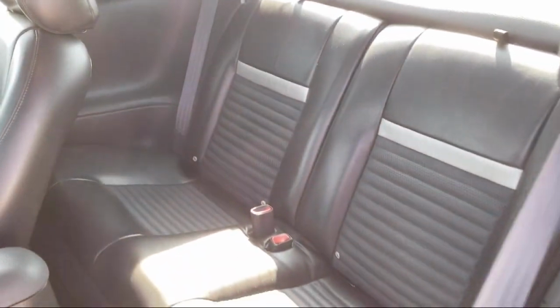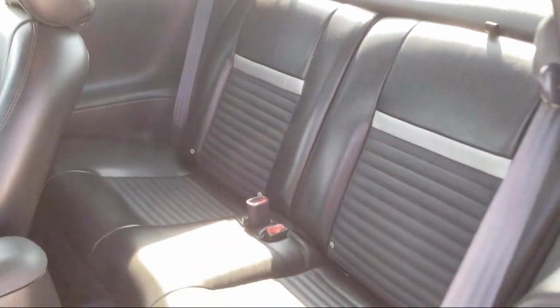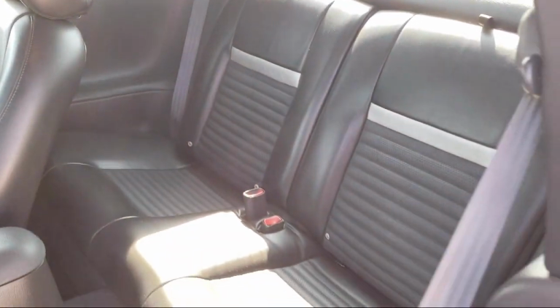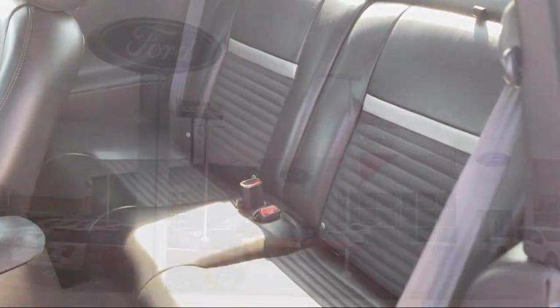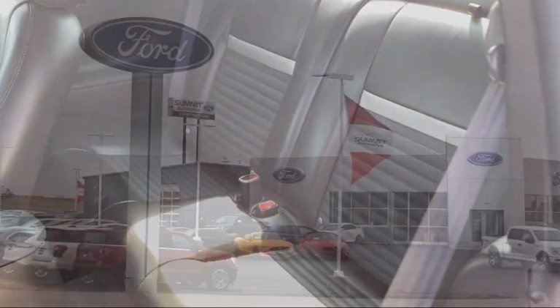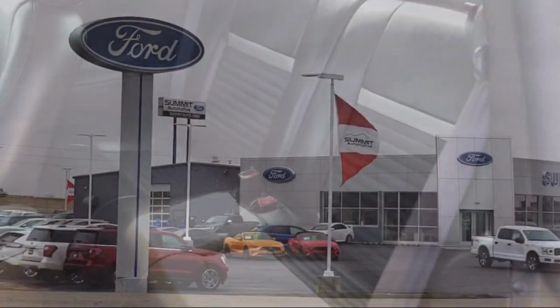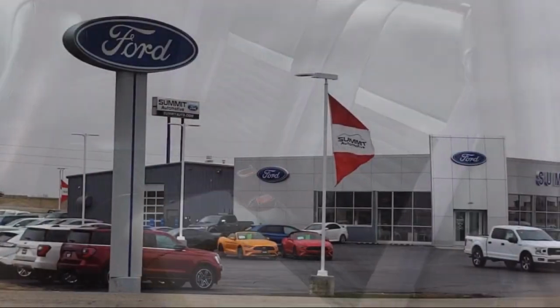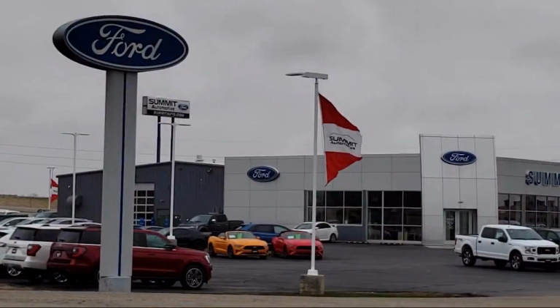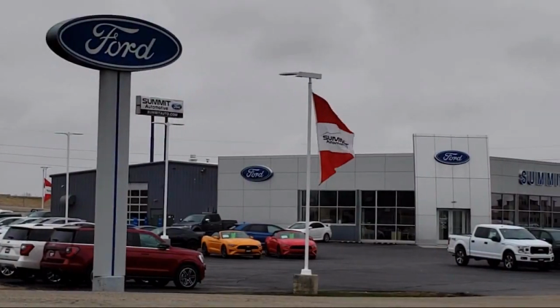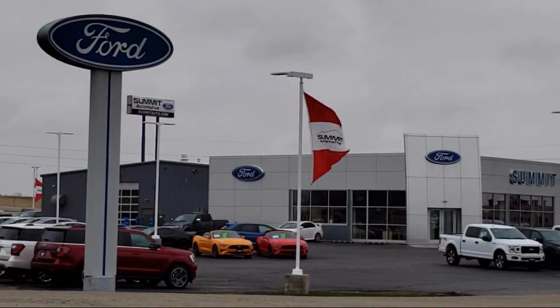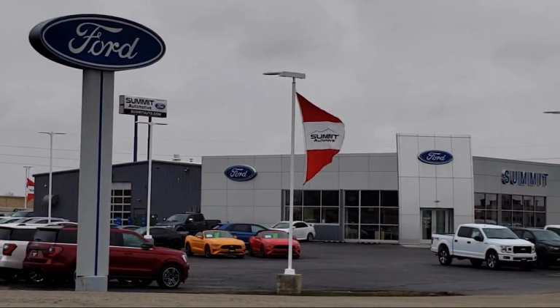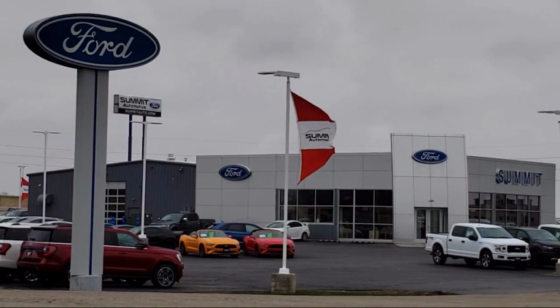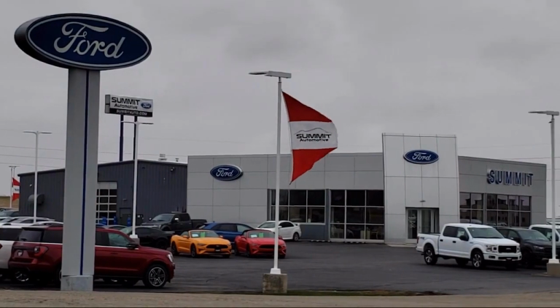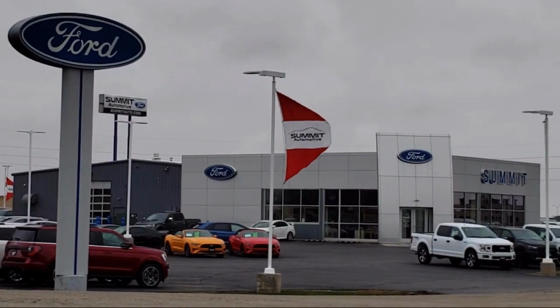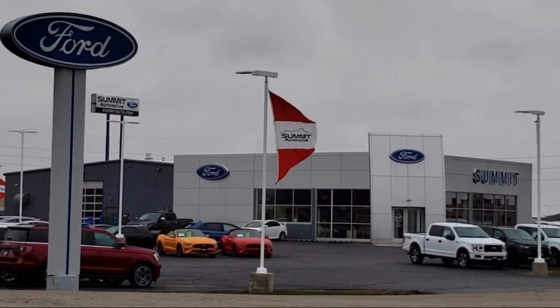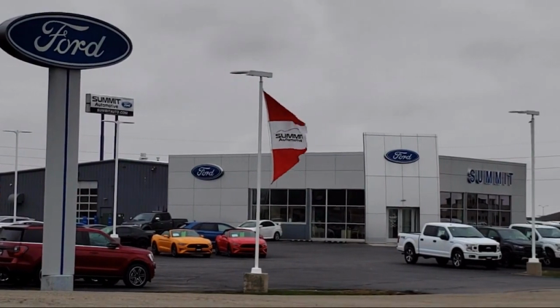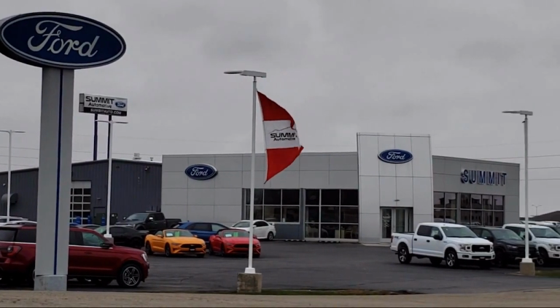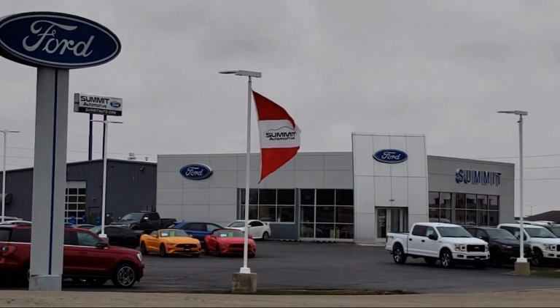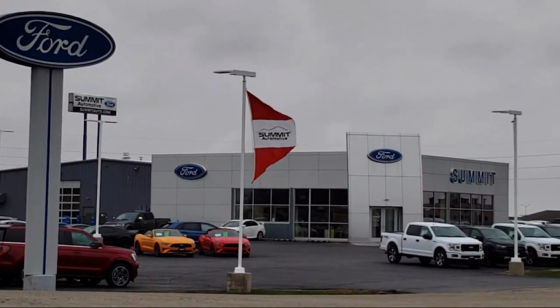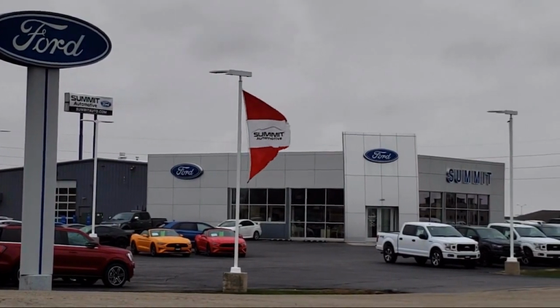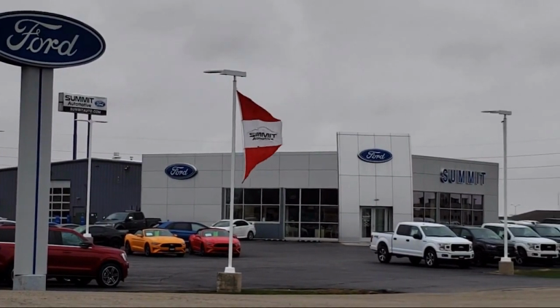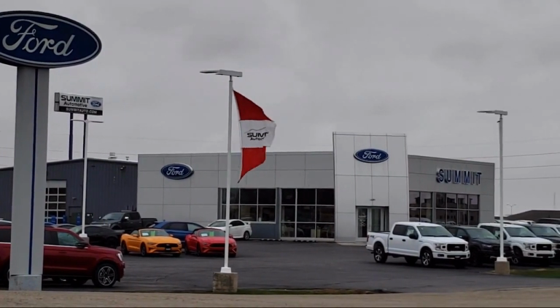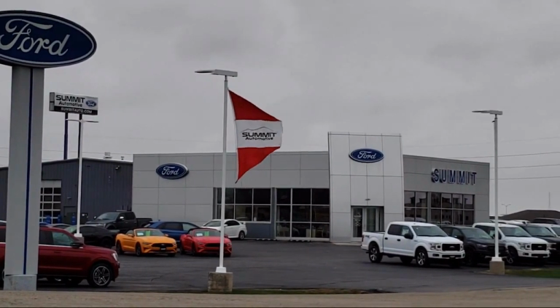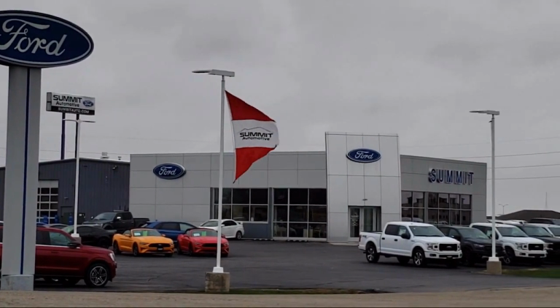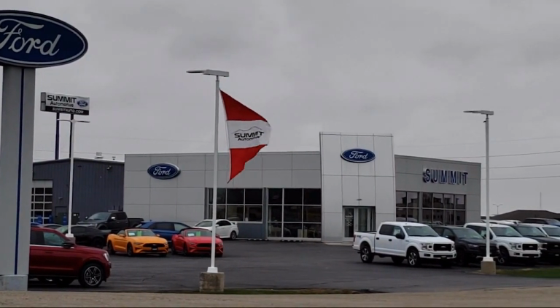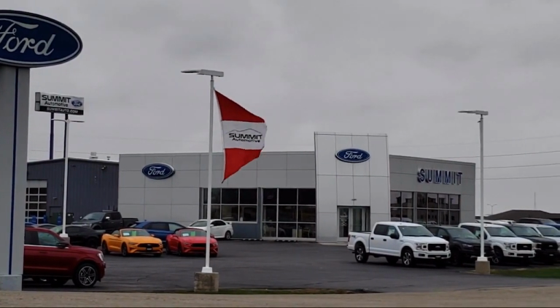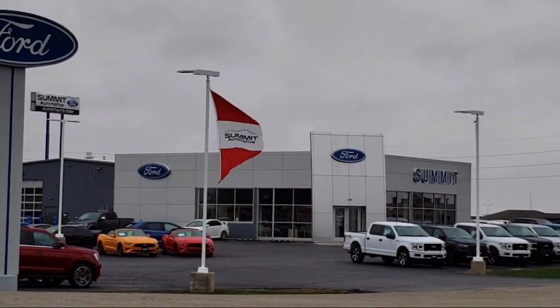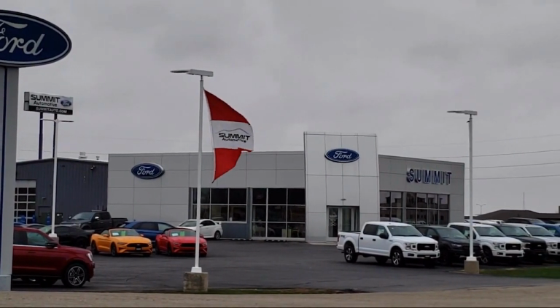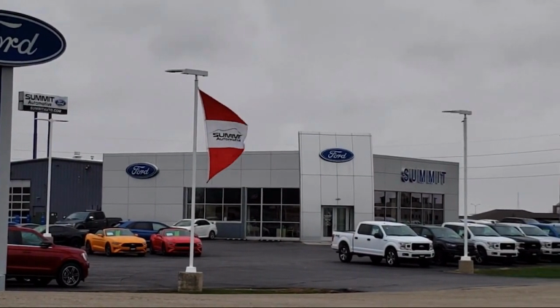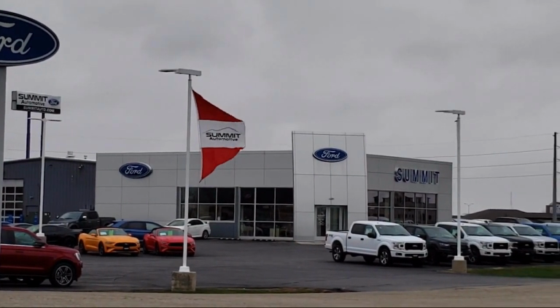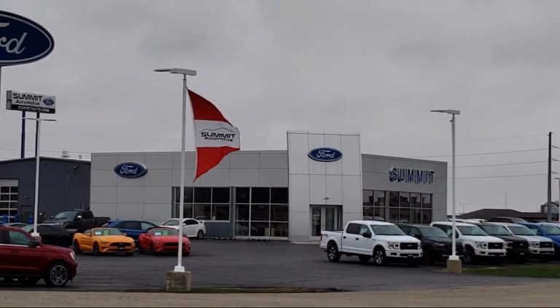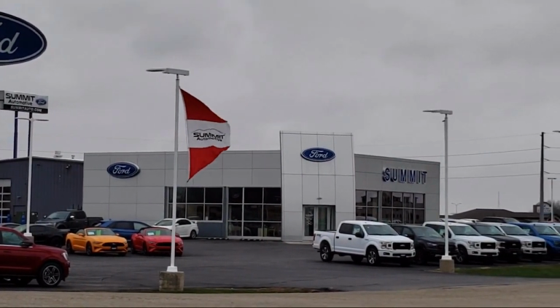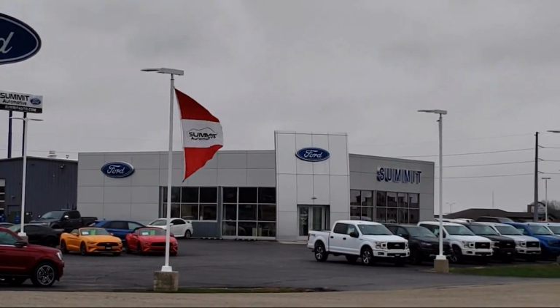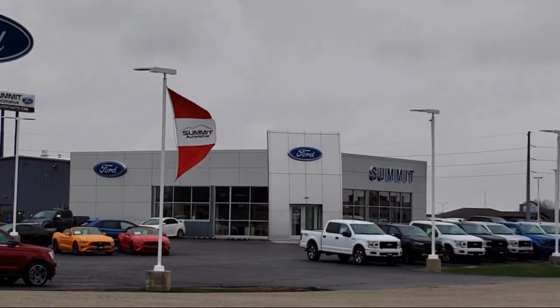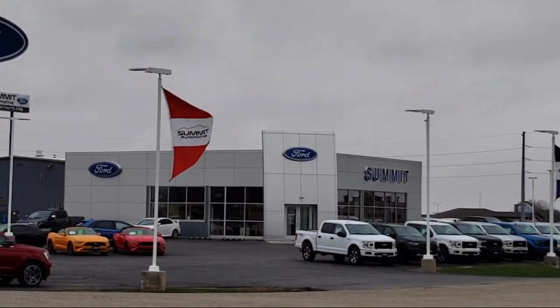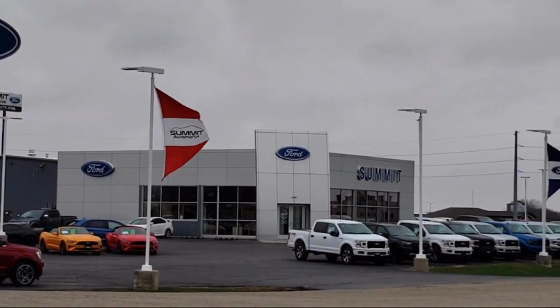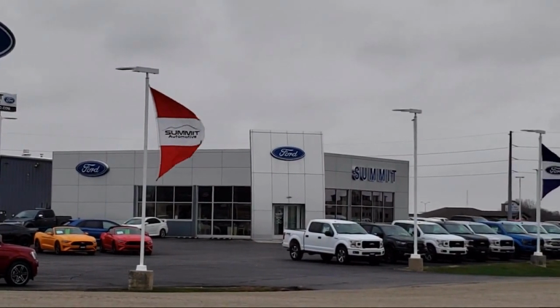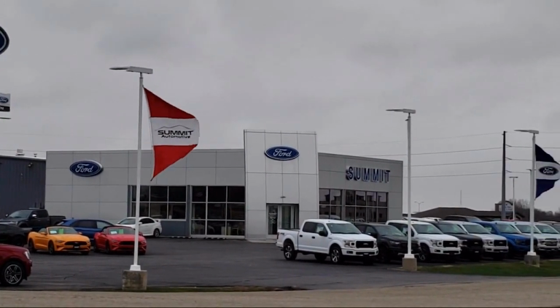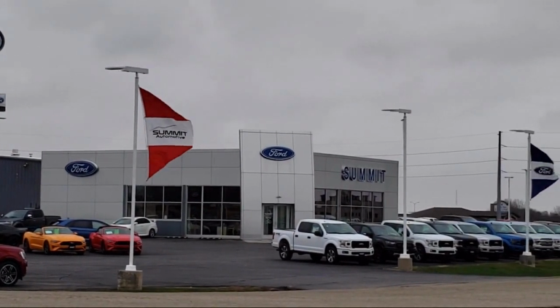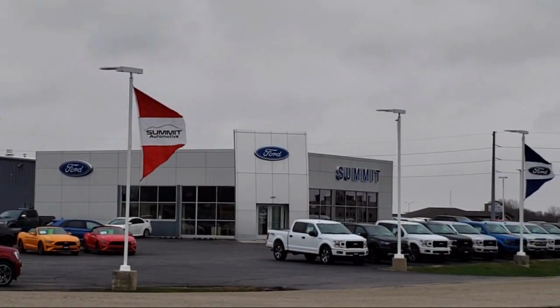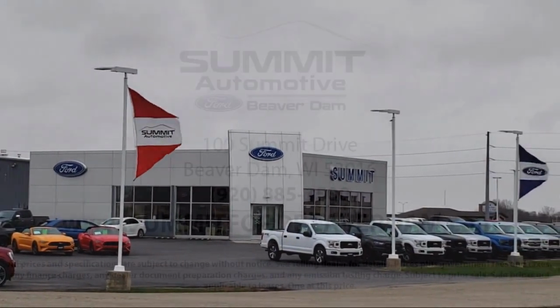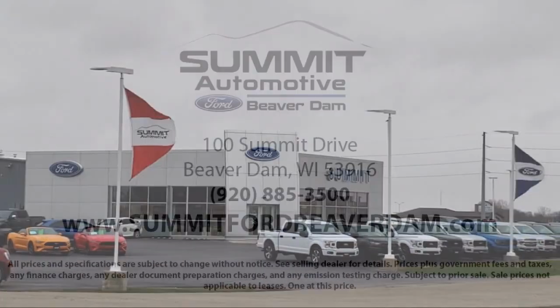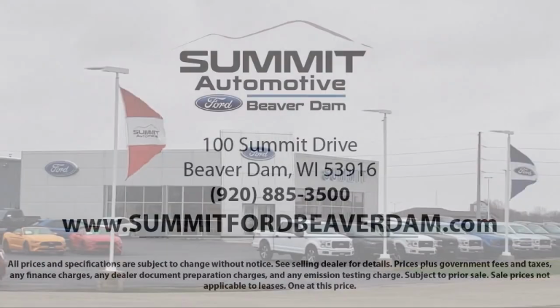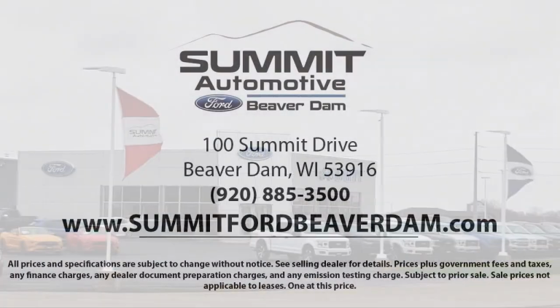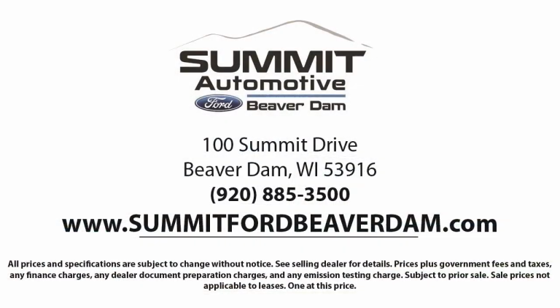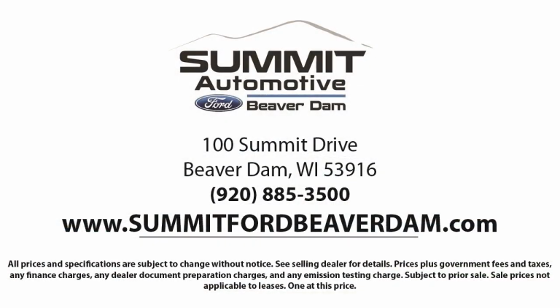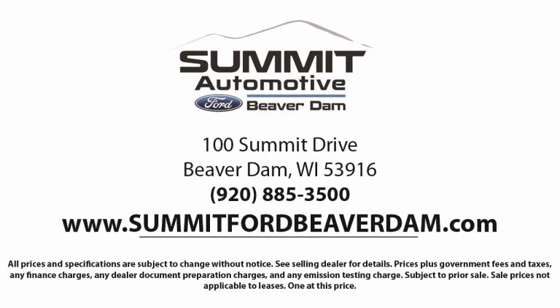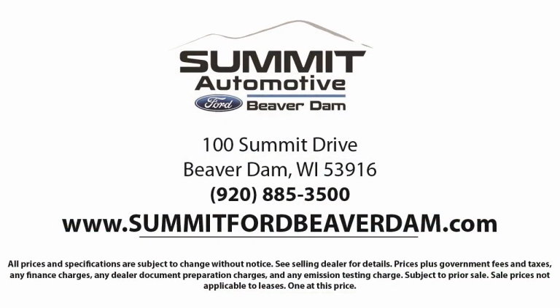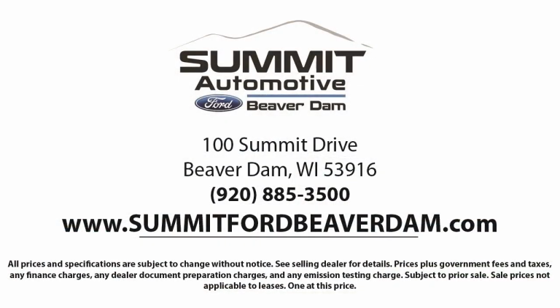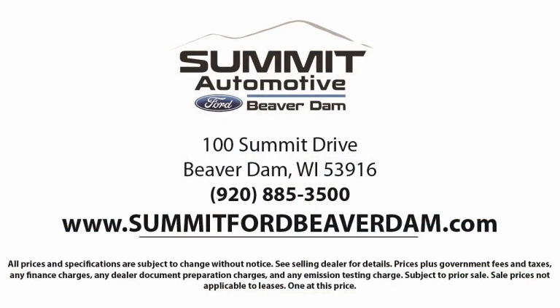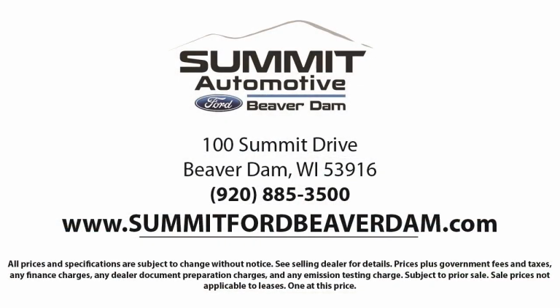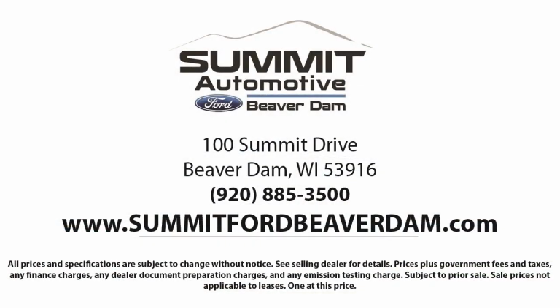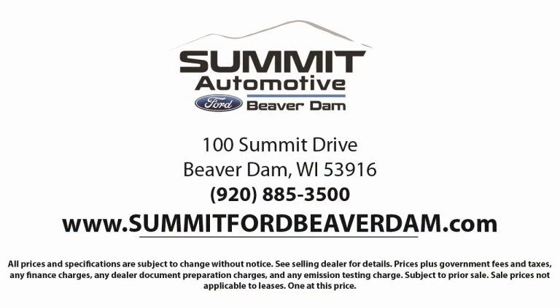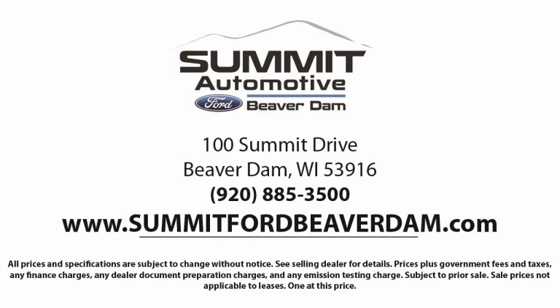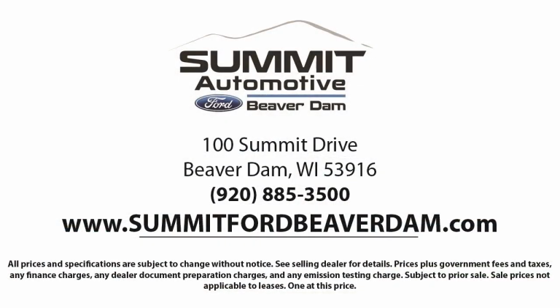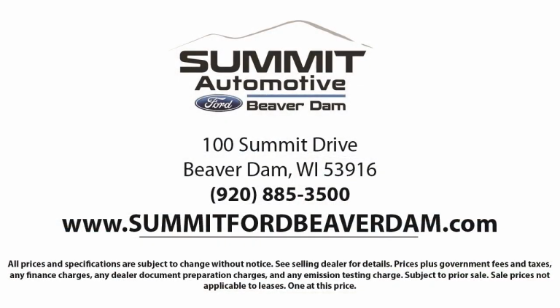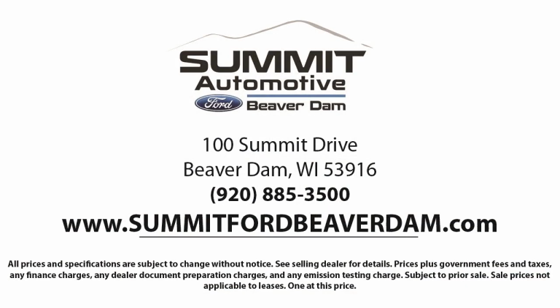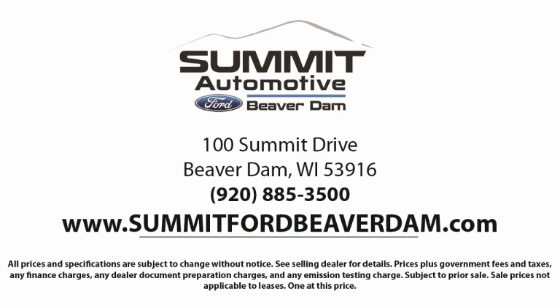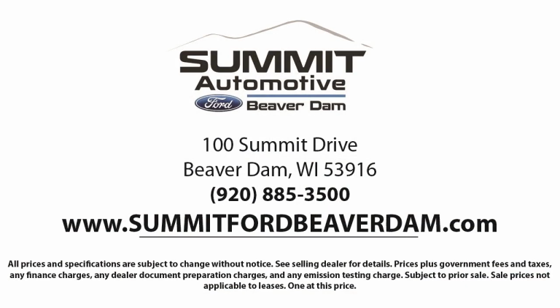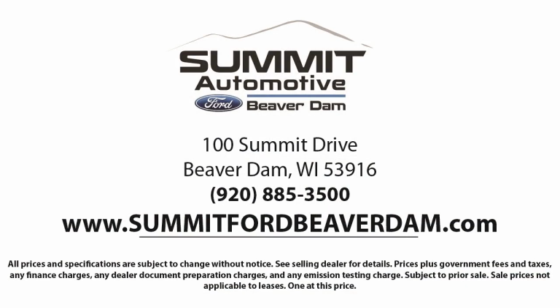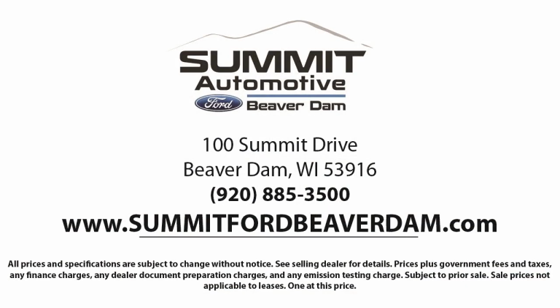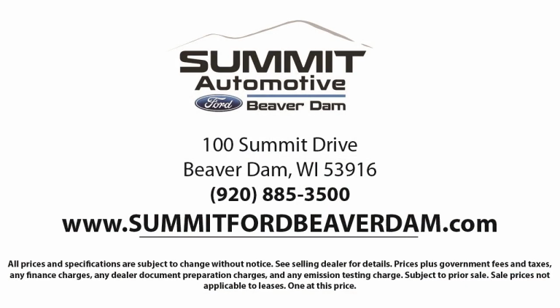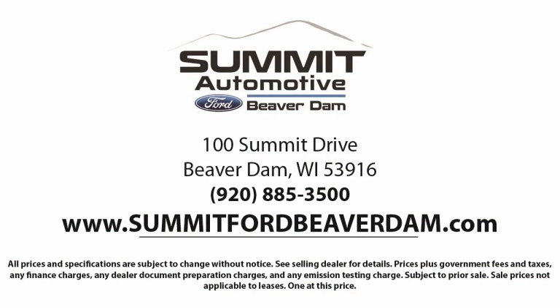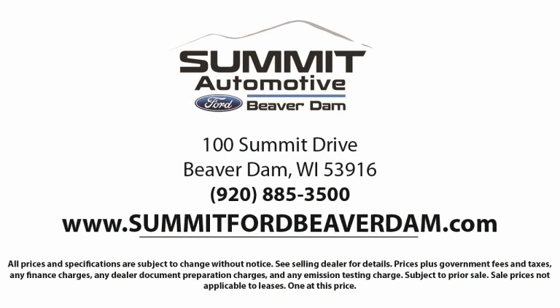It has less than 20,000 miles on the odometer. Every vehicle goes through our detailed quality inspection before it's made available on the line, so you can buy with confidence here at Summit Ford.